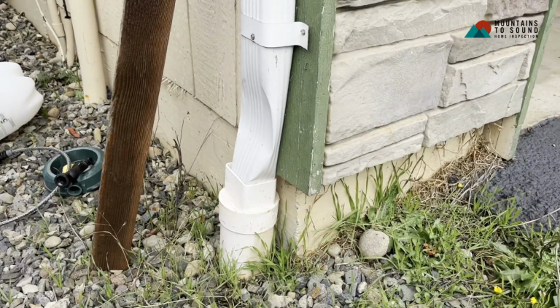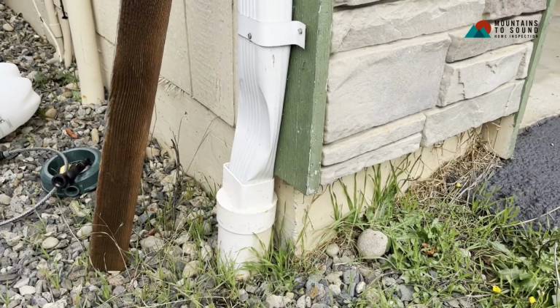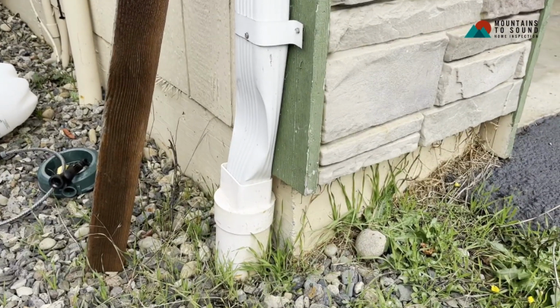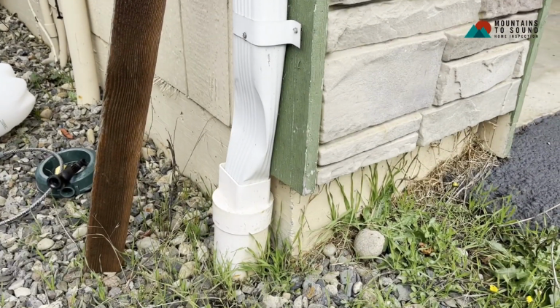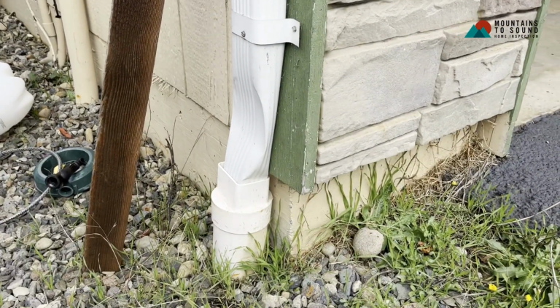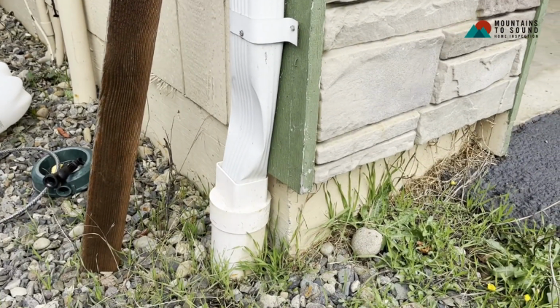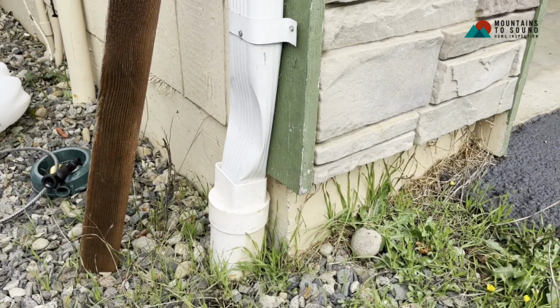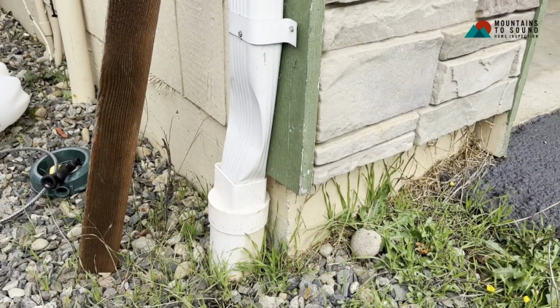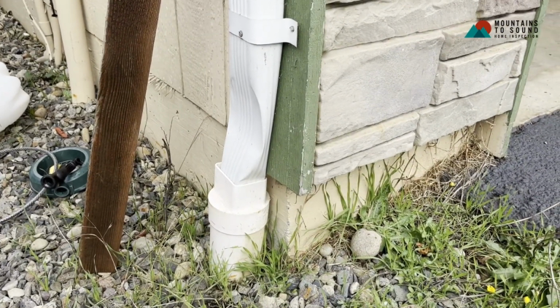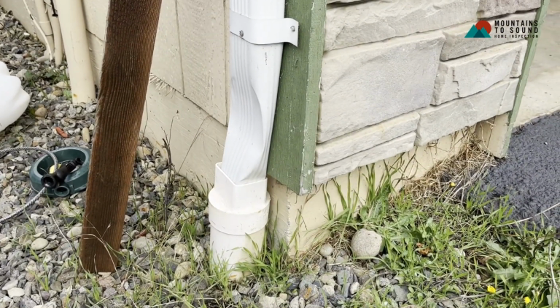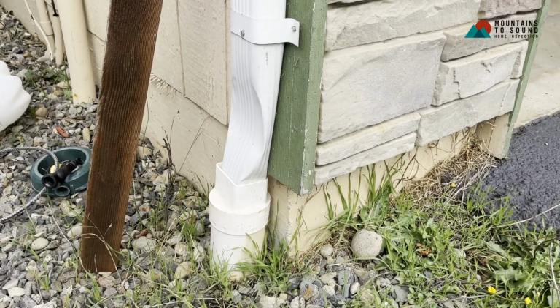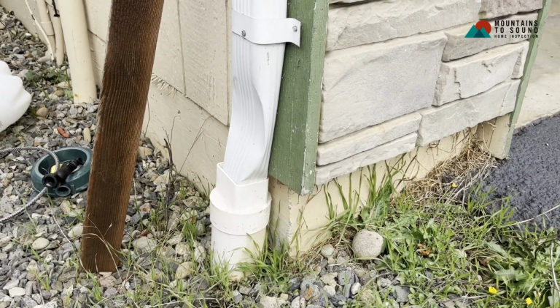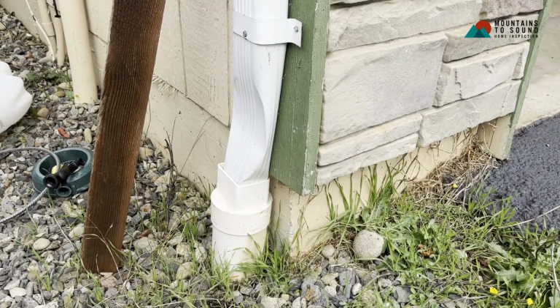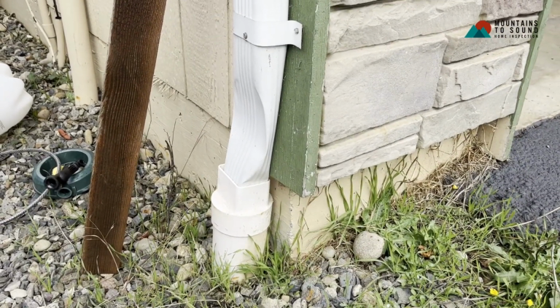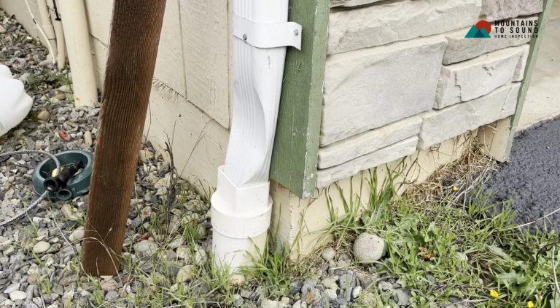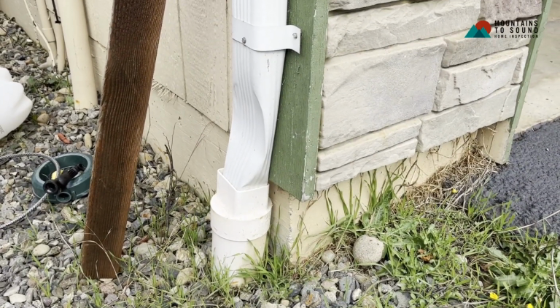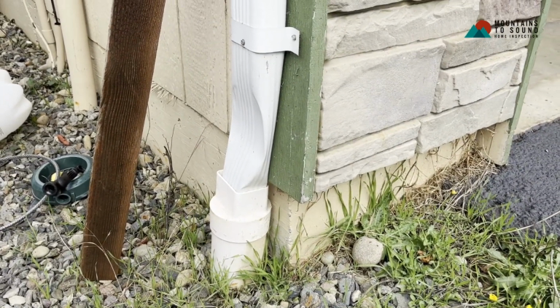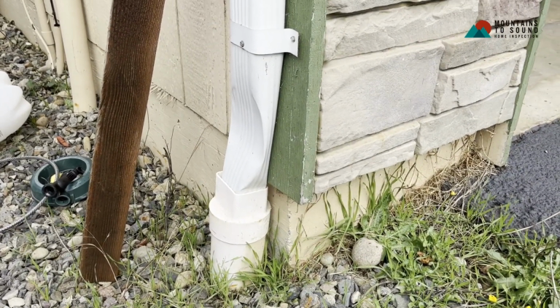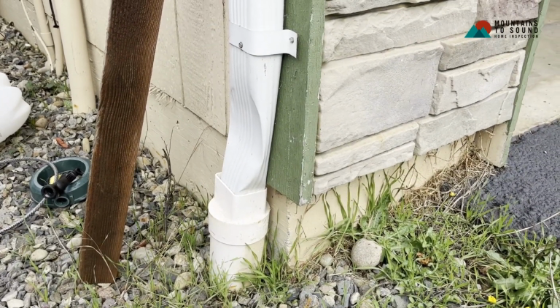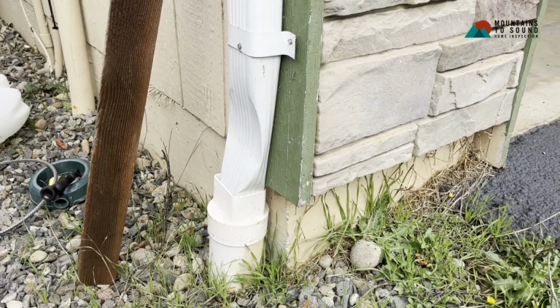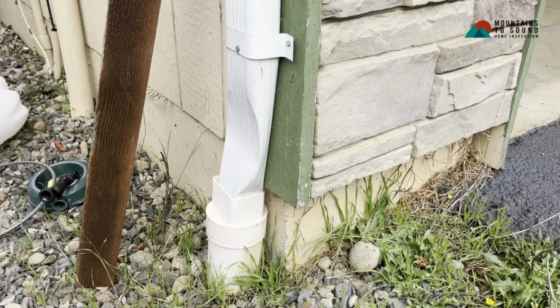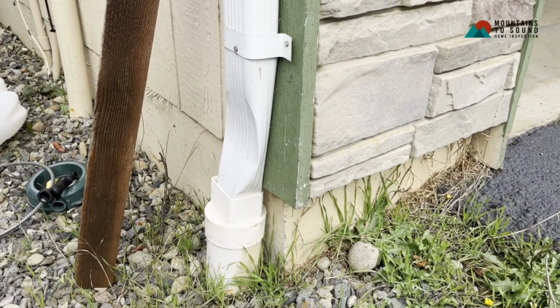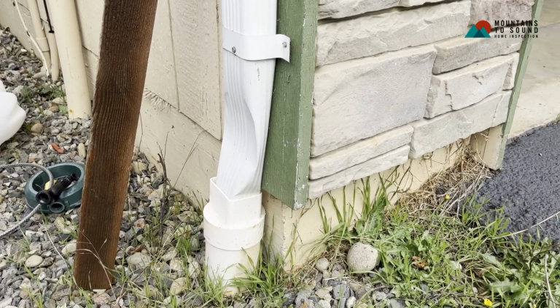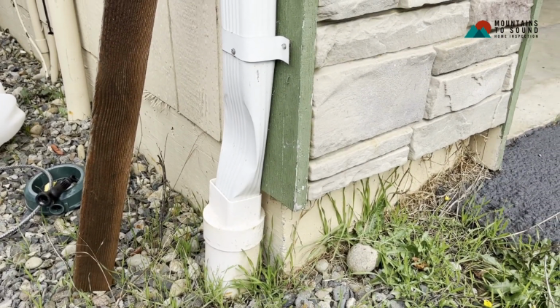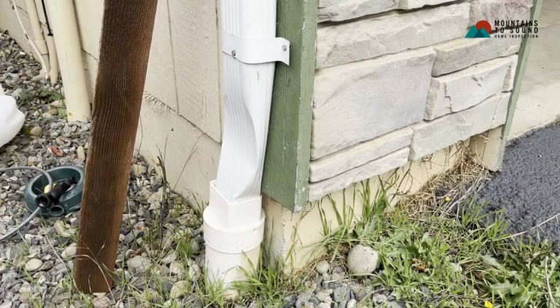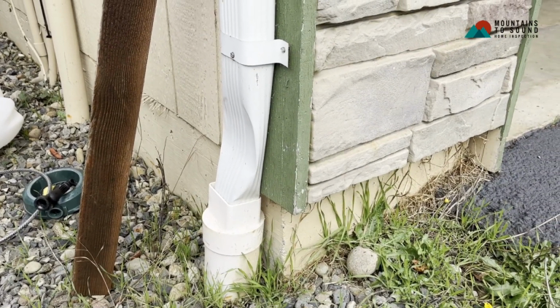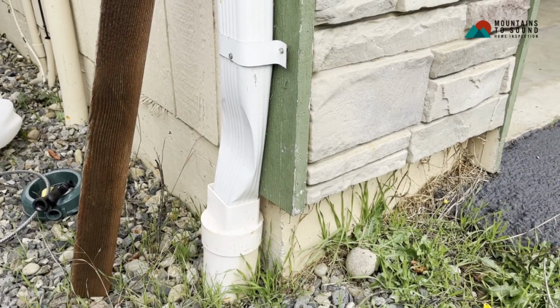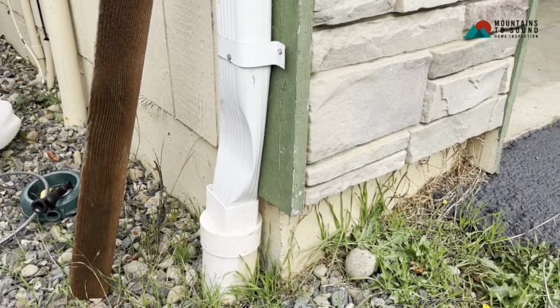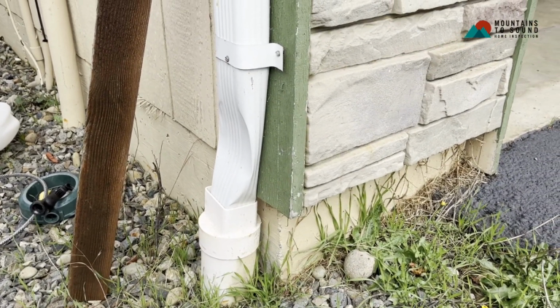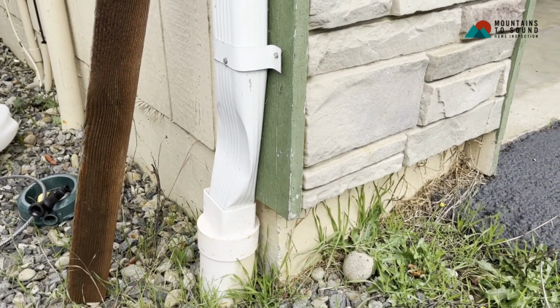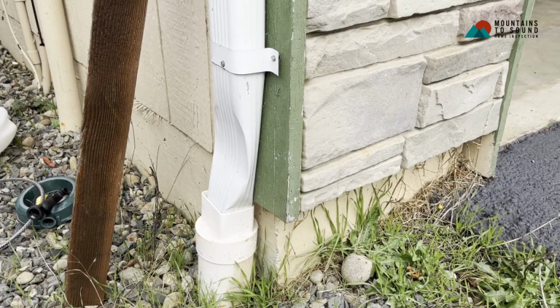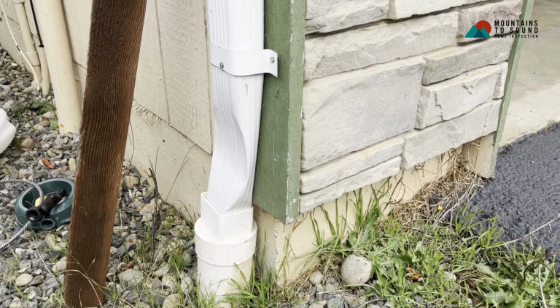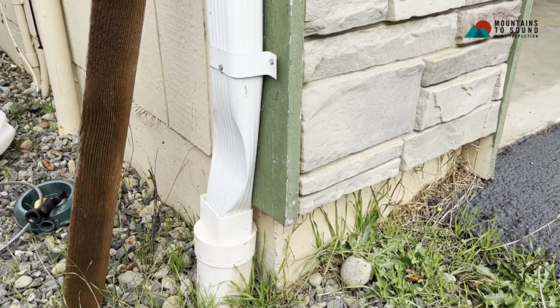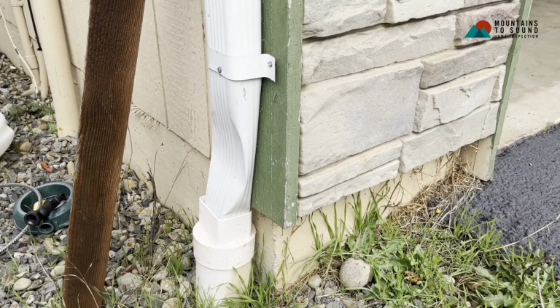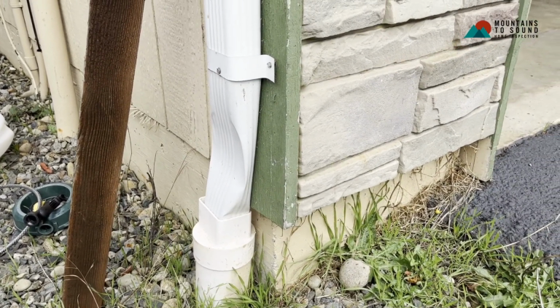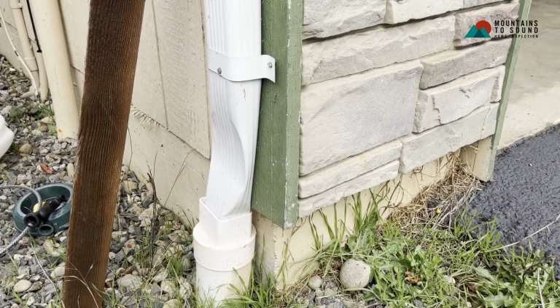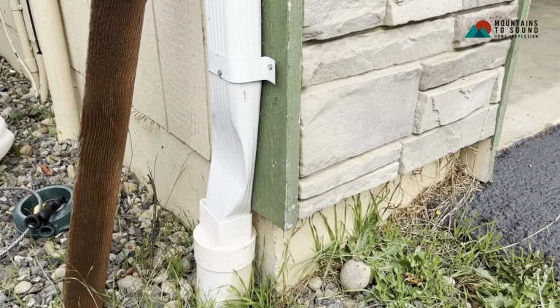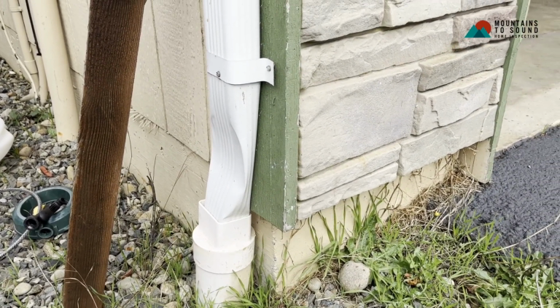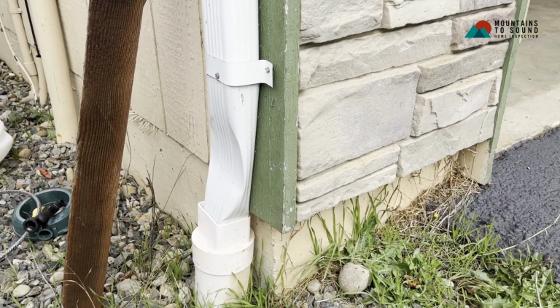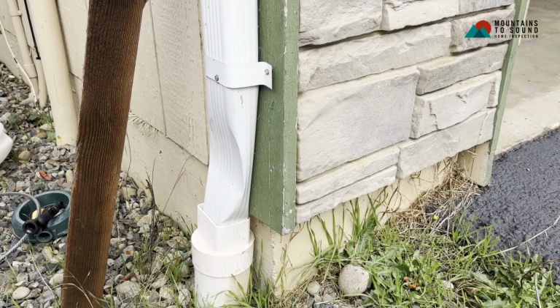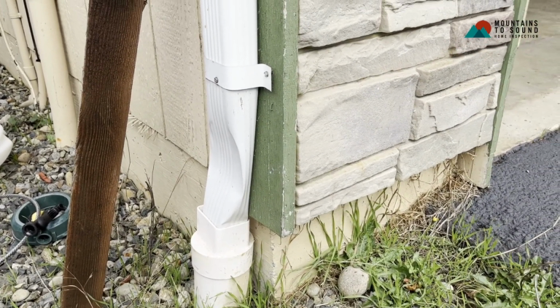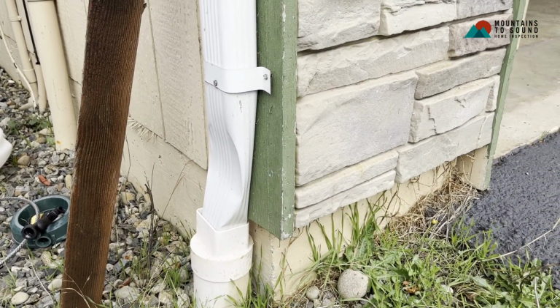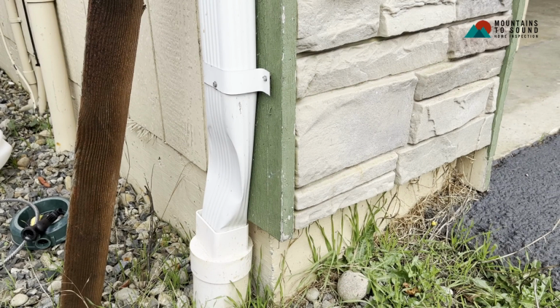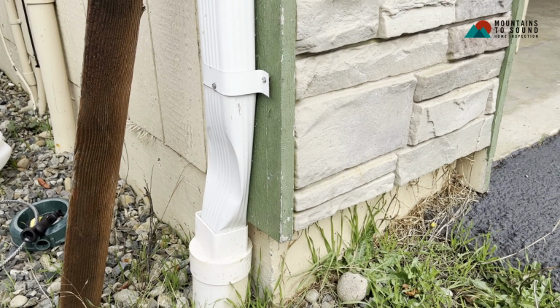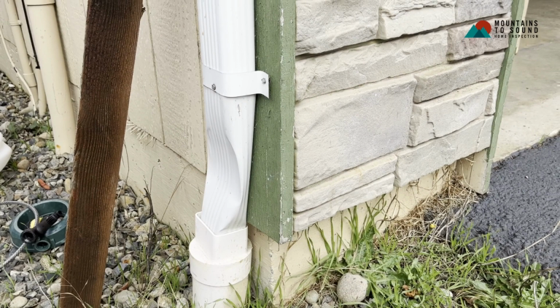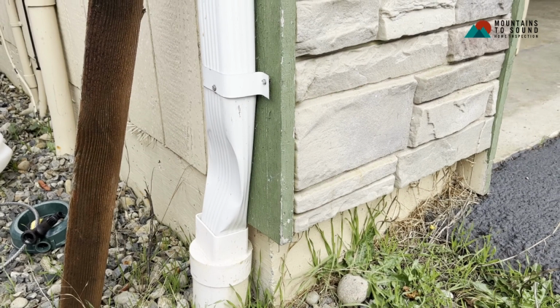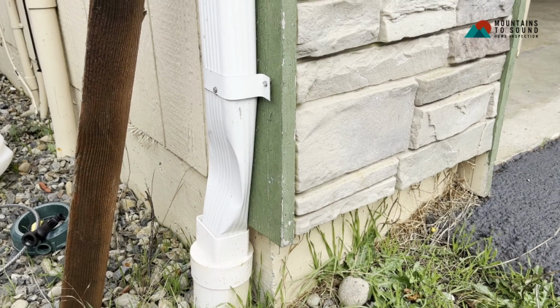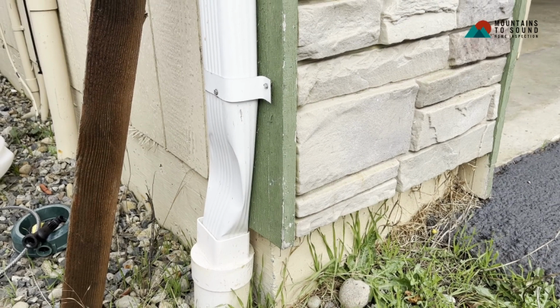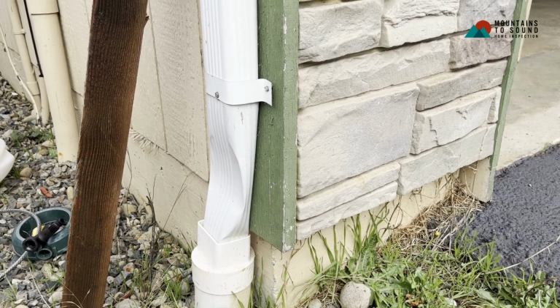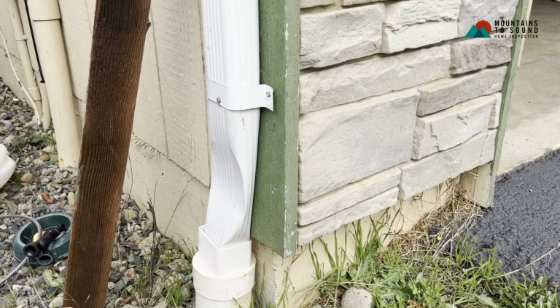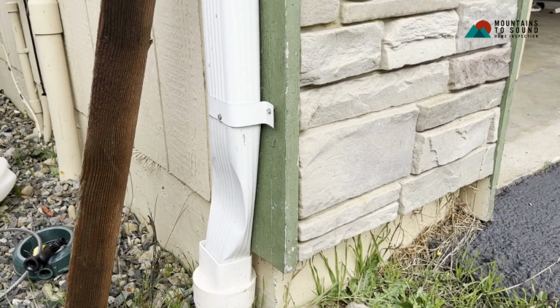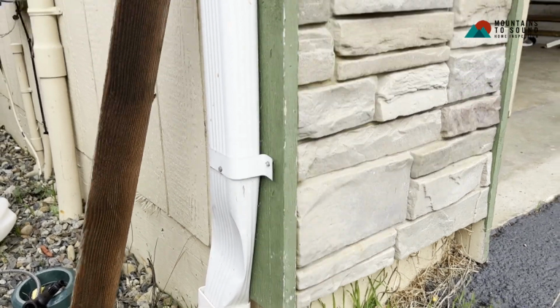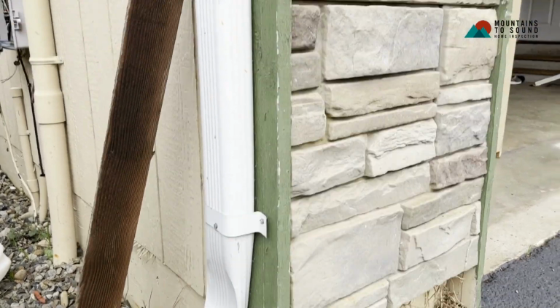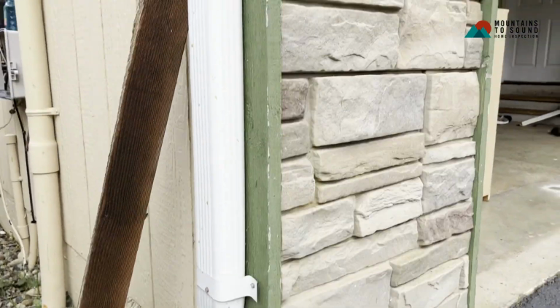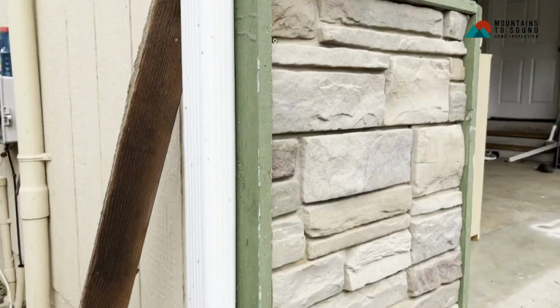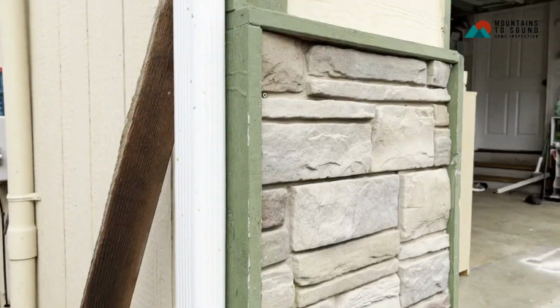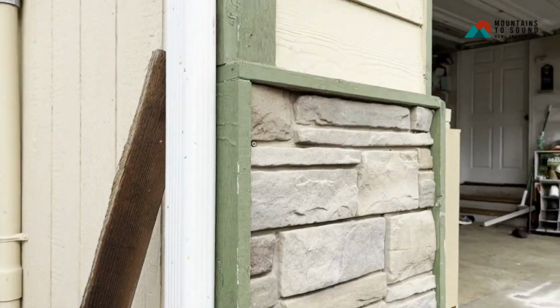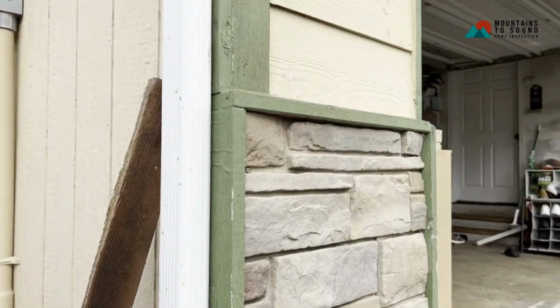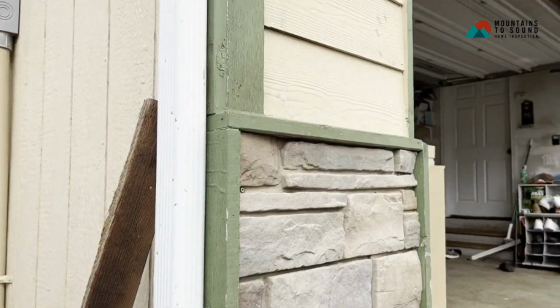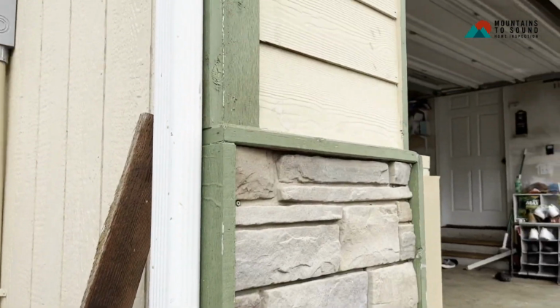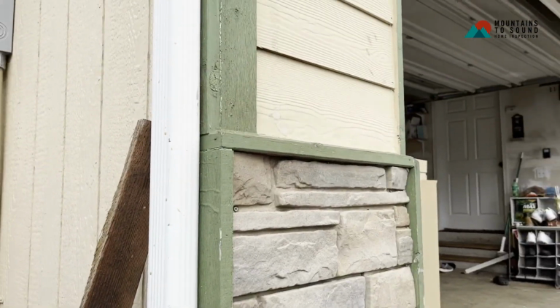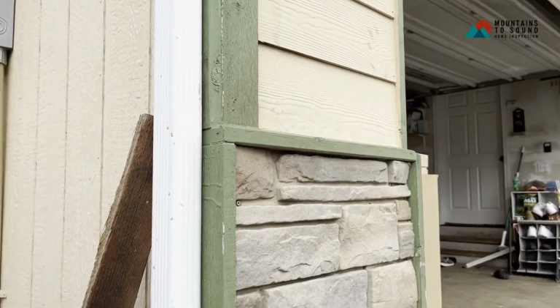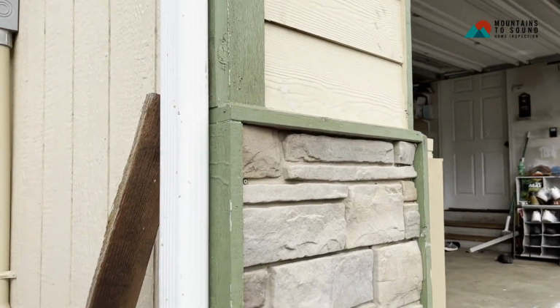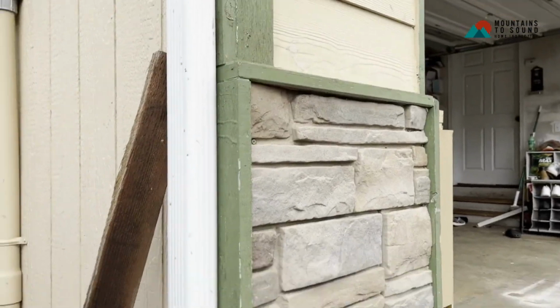Something not serious, but it can become serious if you get moisture spilling over the gutters, and that can cause bigger issues.